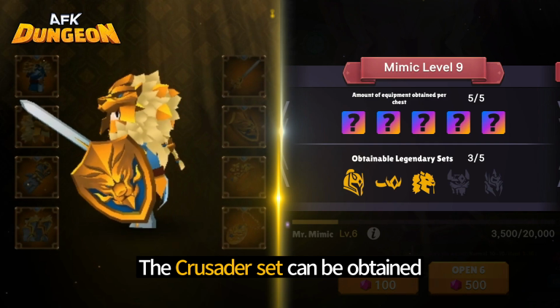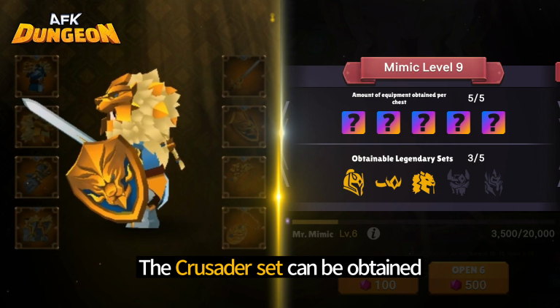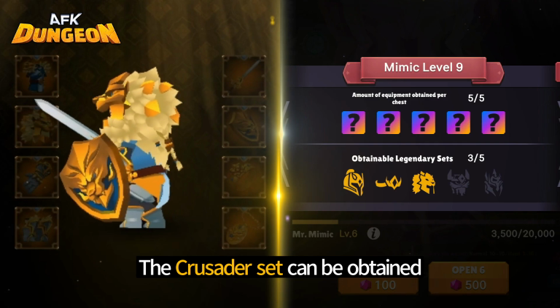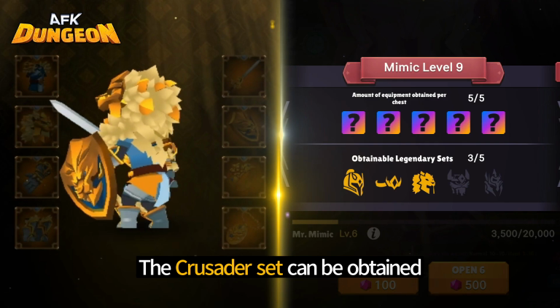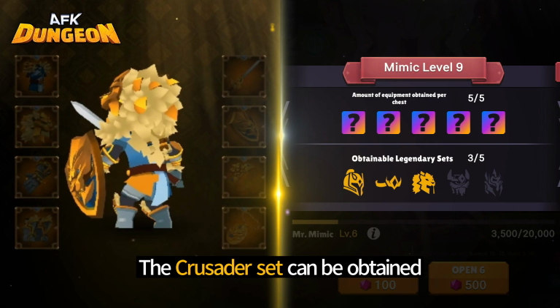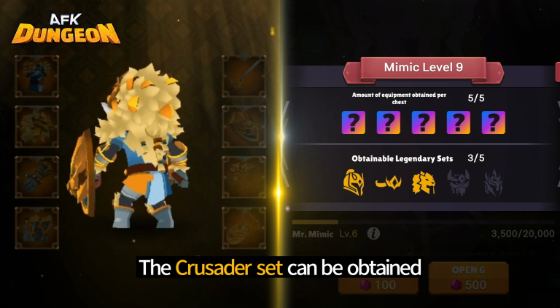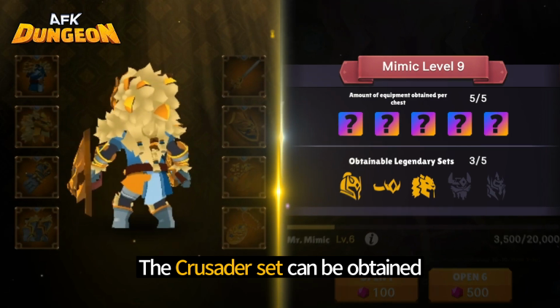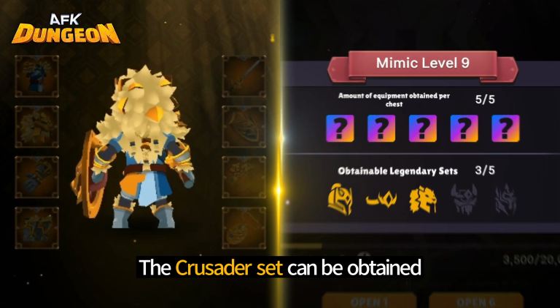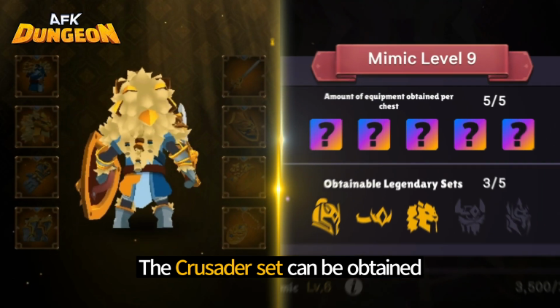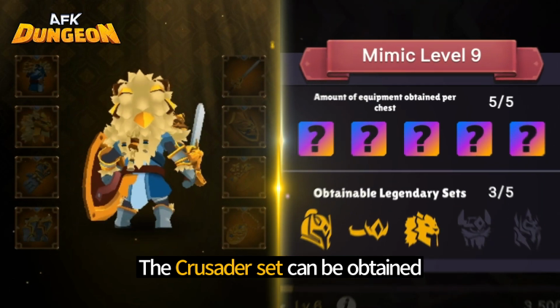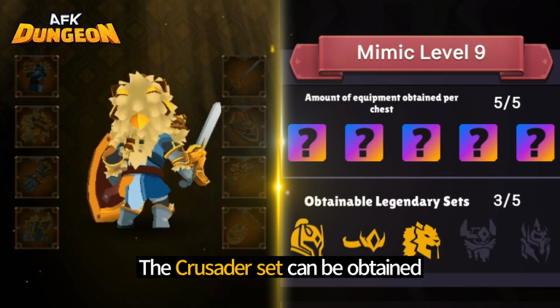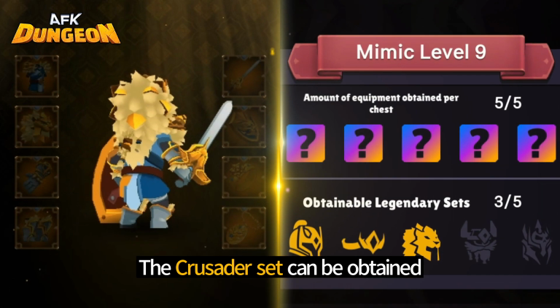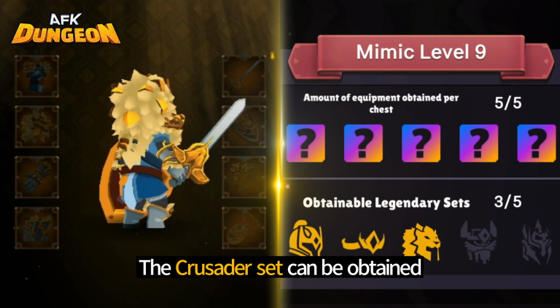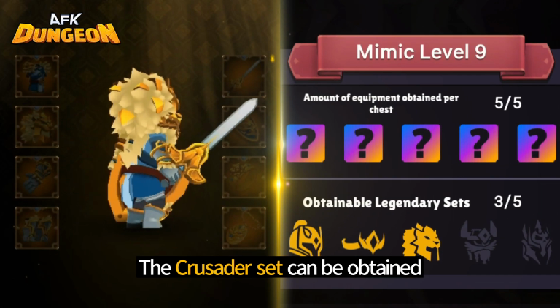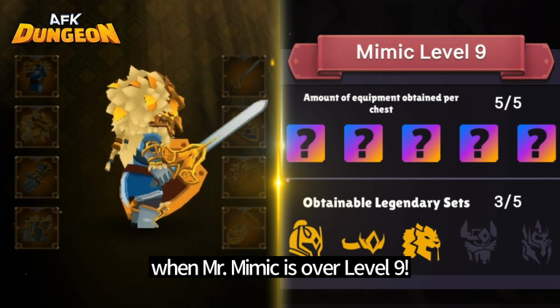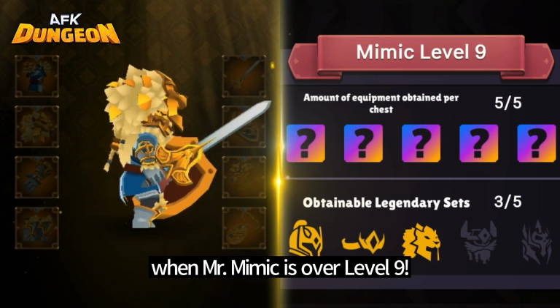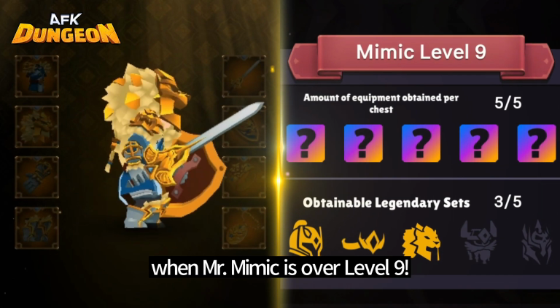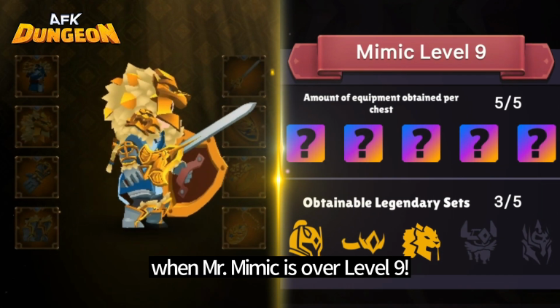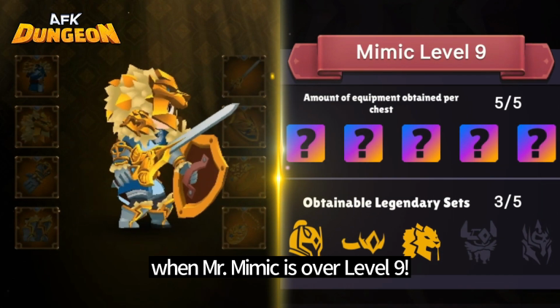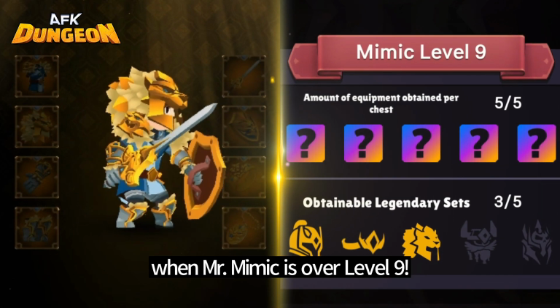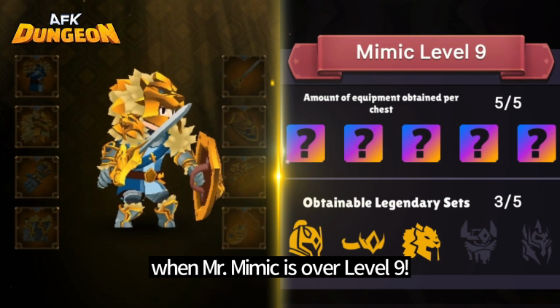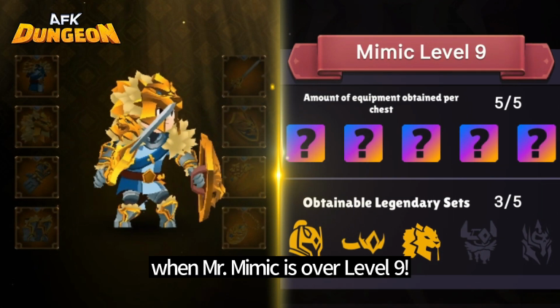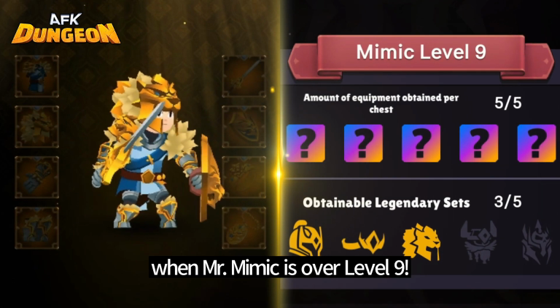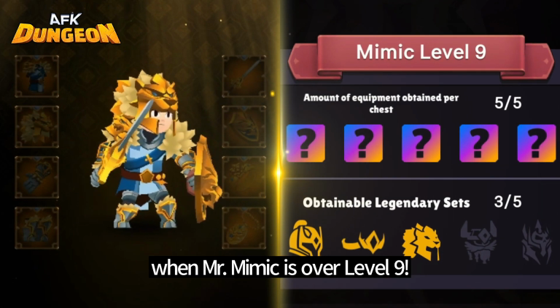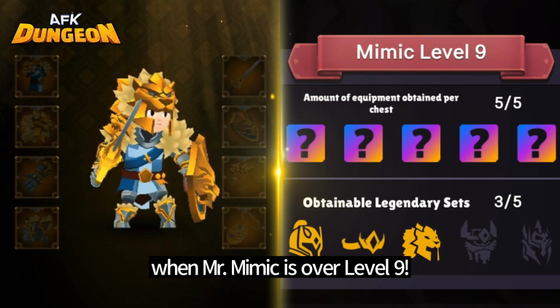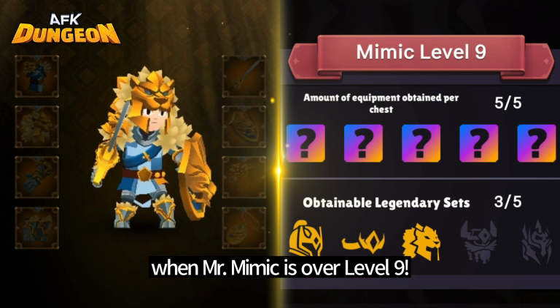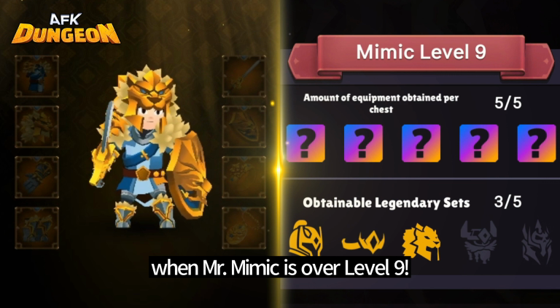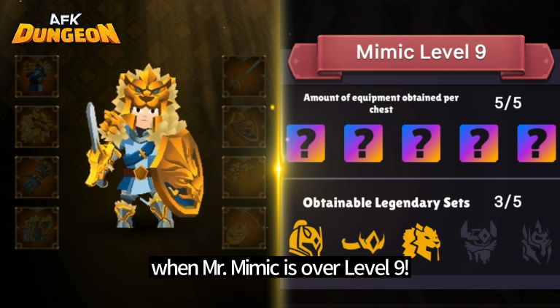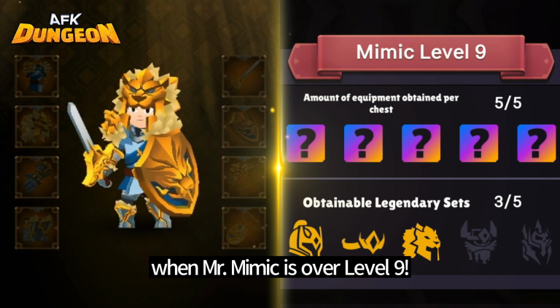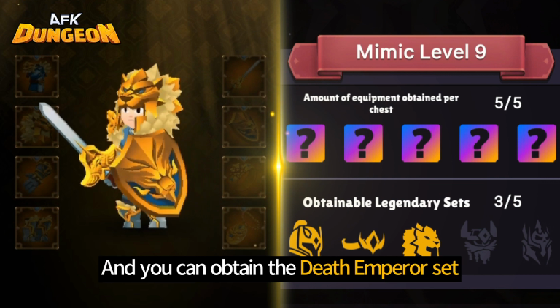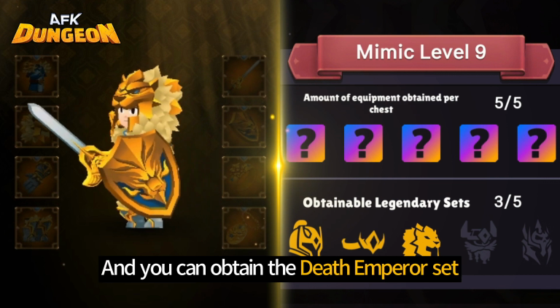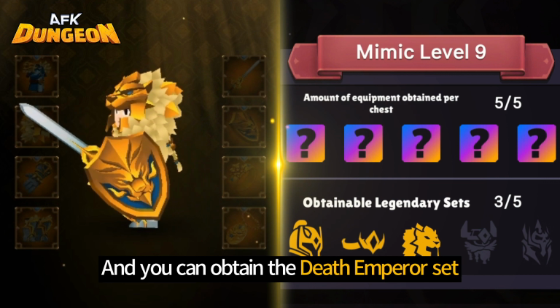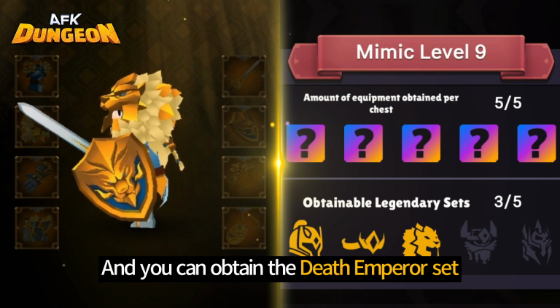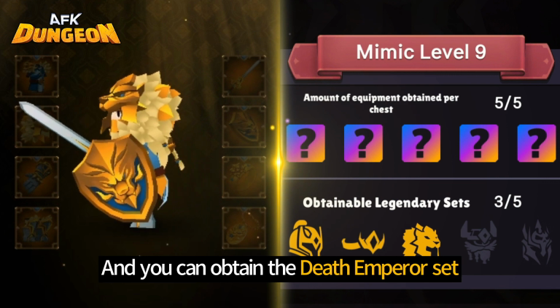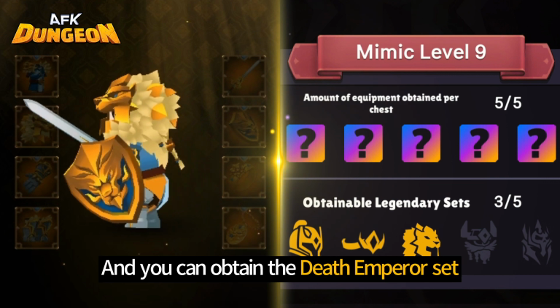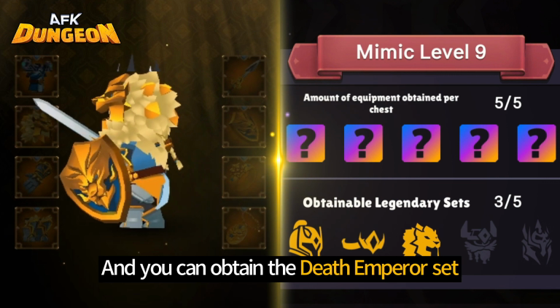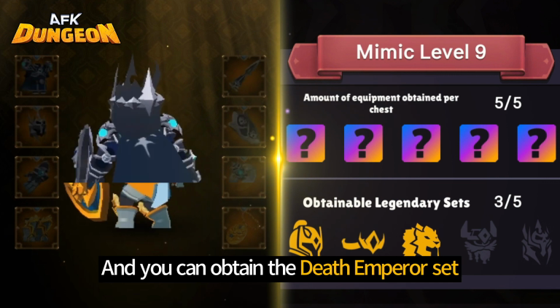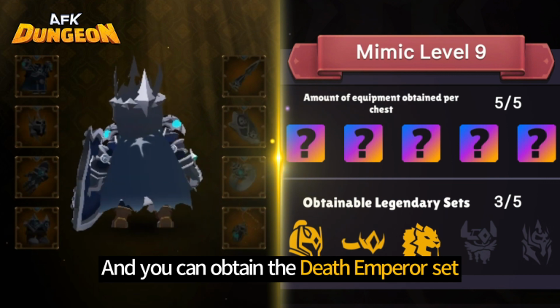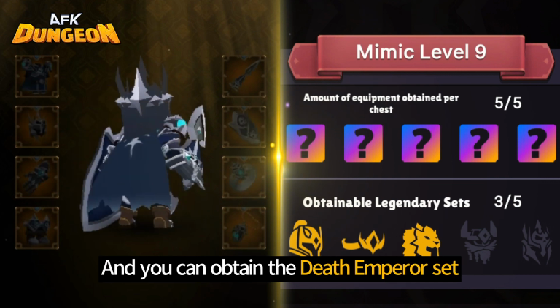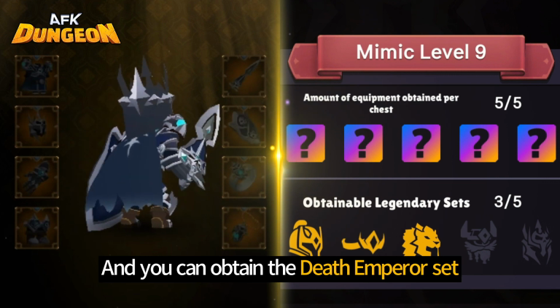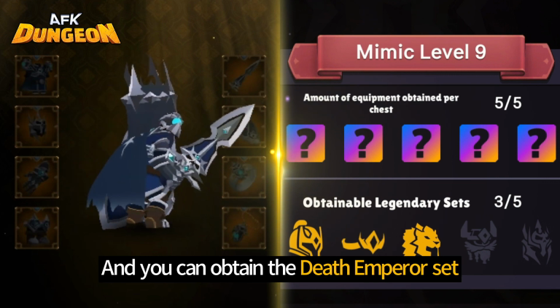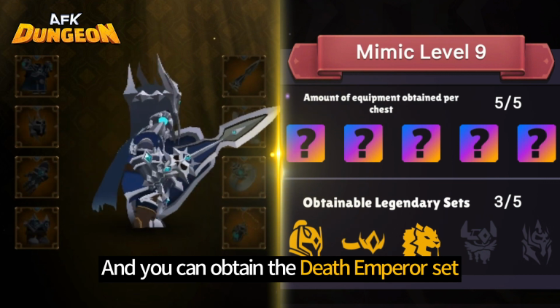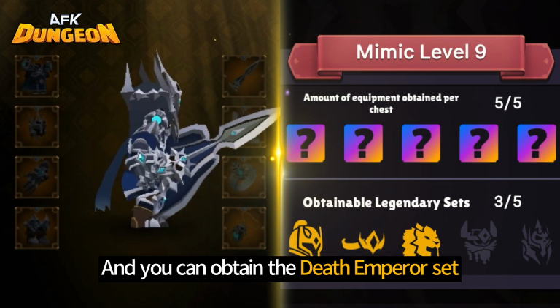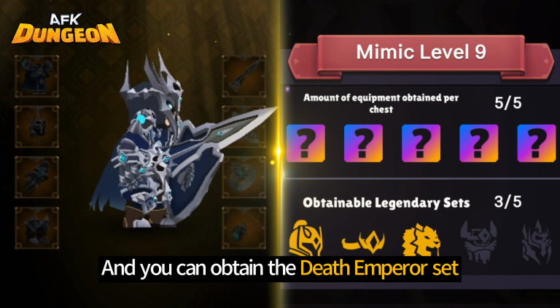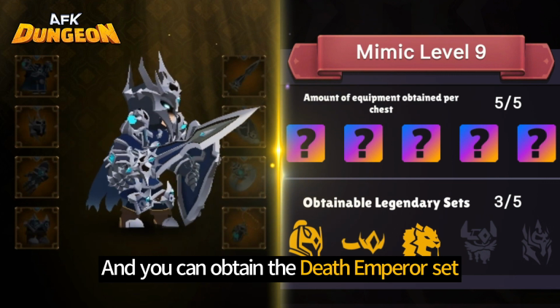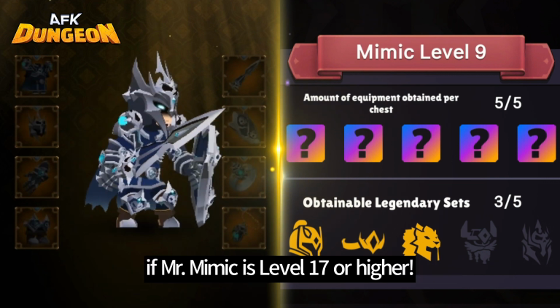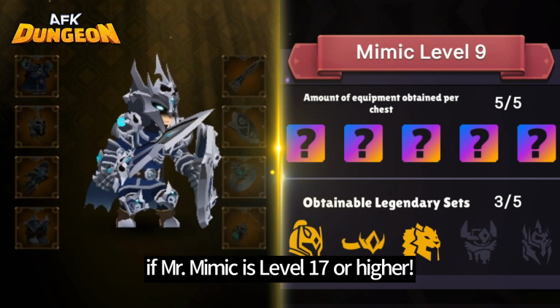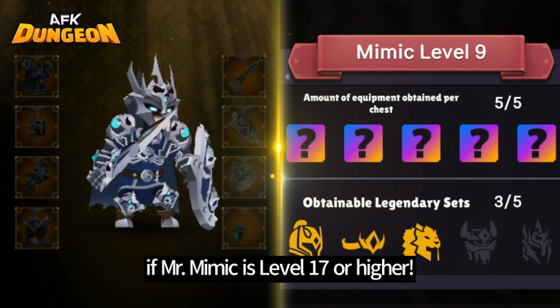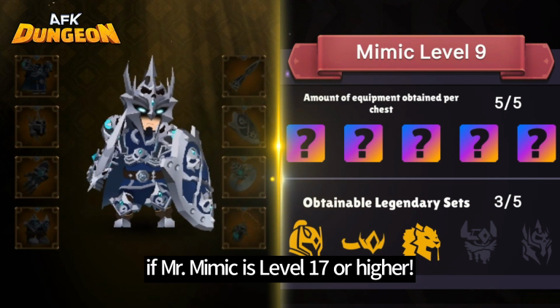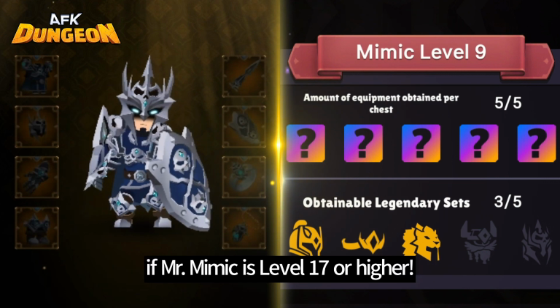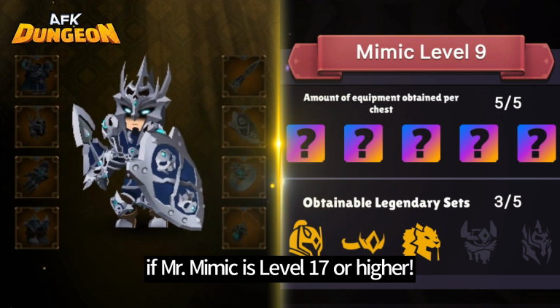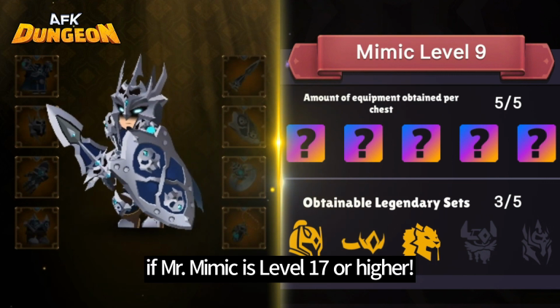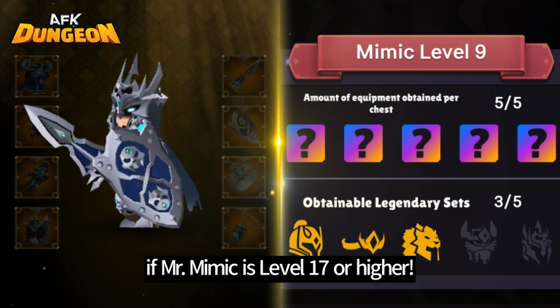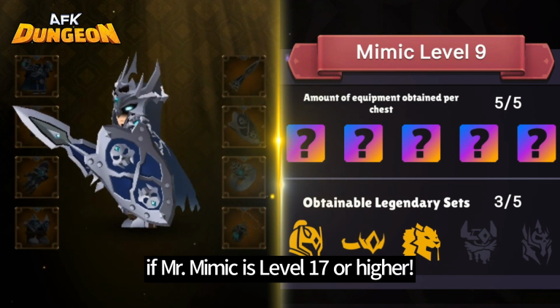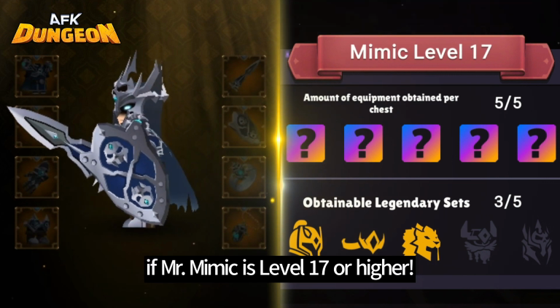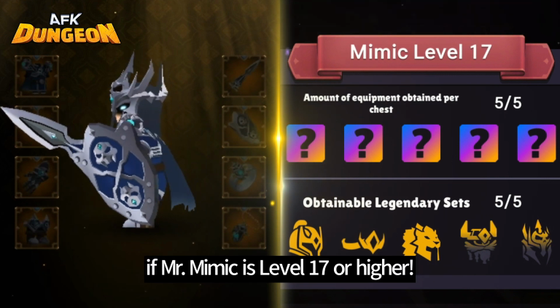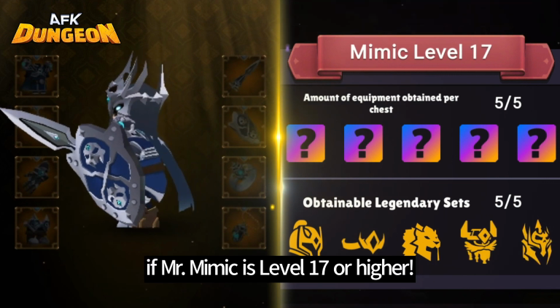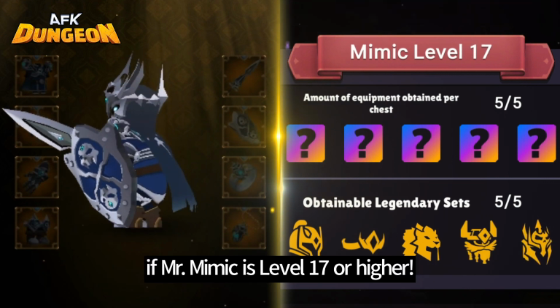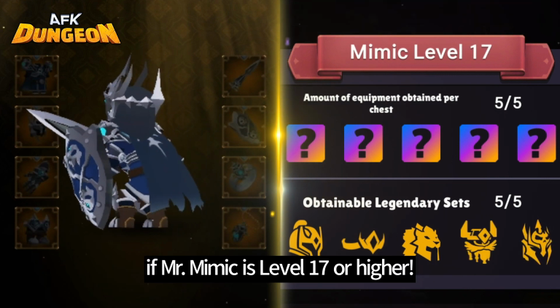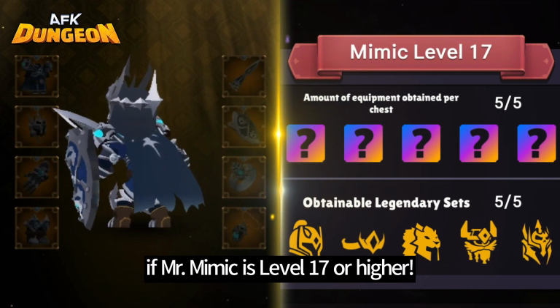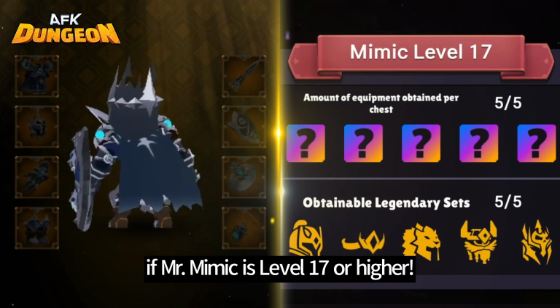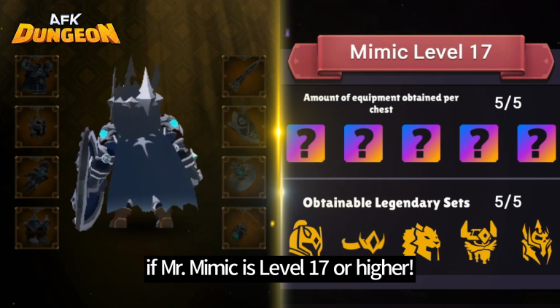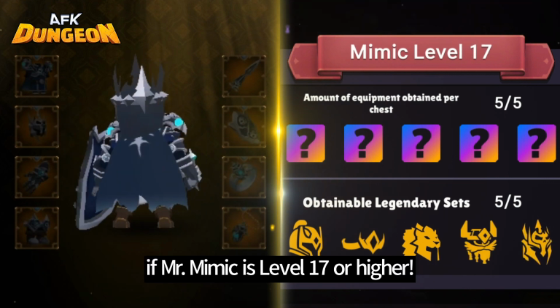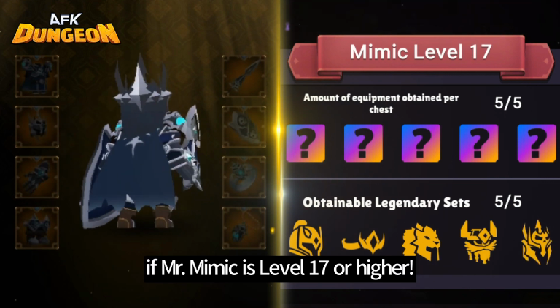The Crusader set can be obtained when Mr. Mimic is over level 9, and you can obtain the Death Emperor set if Mr. Mimic is level 17 or higher.